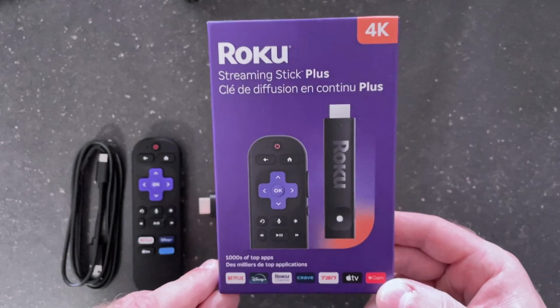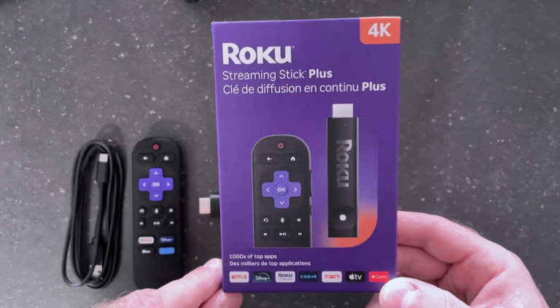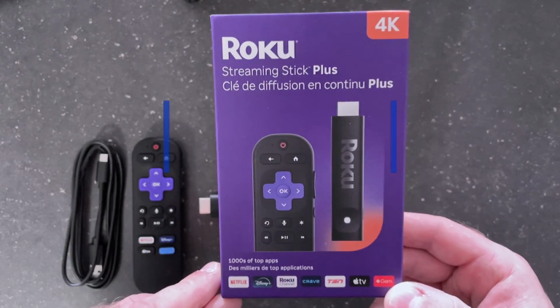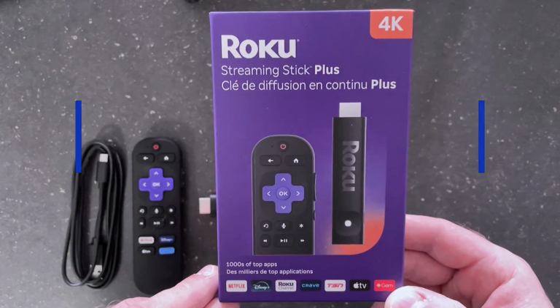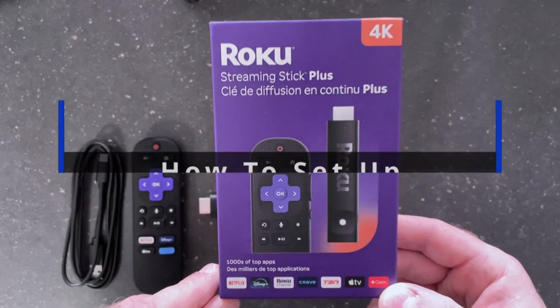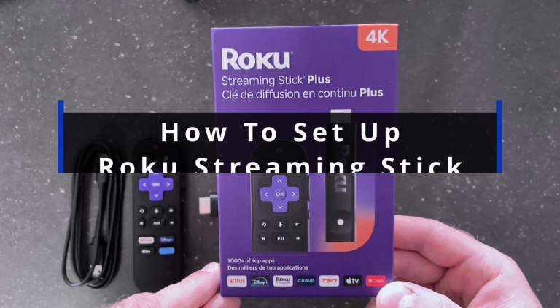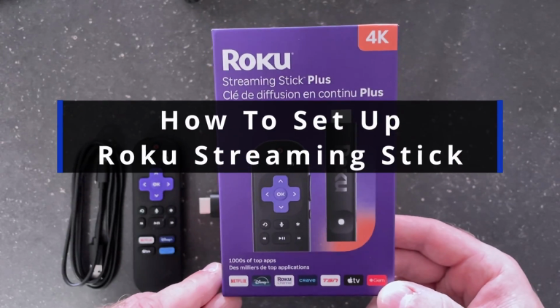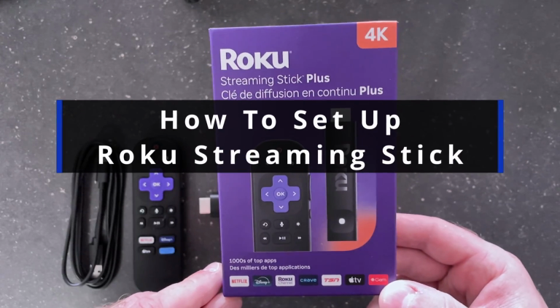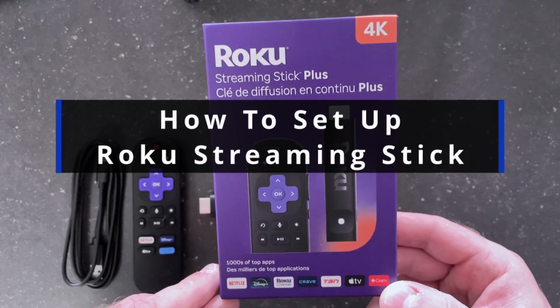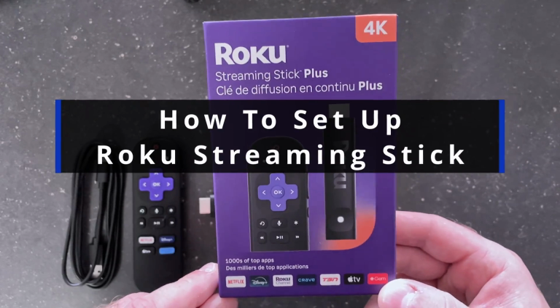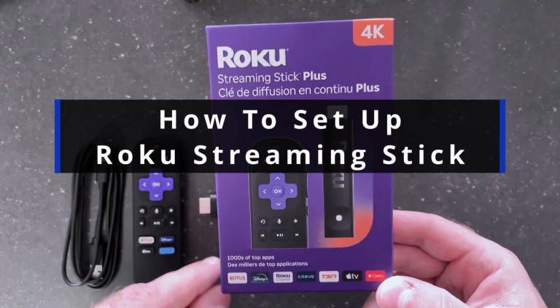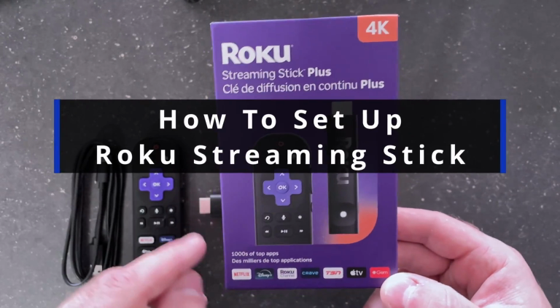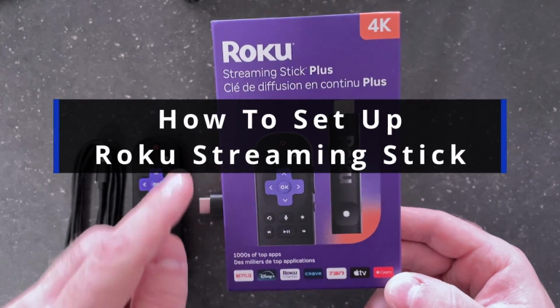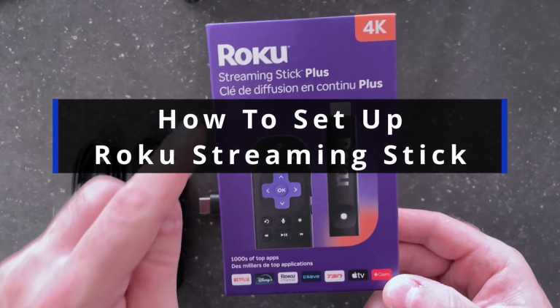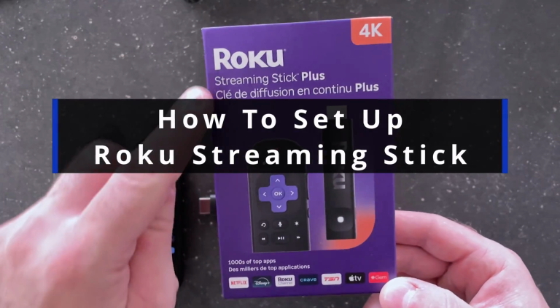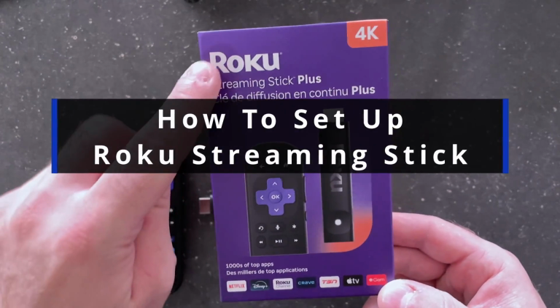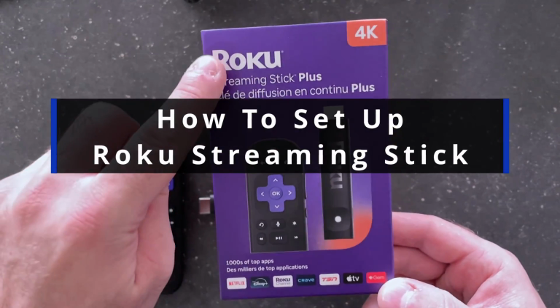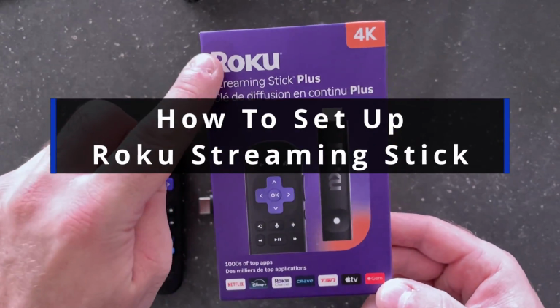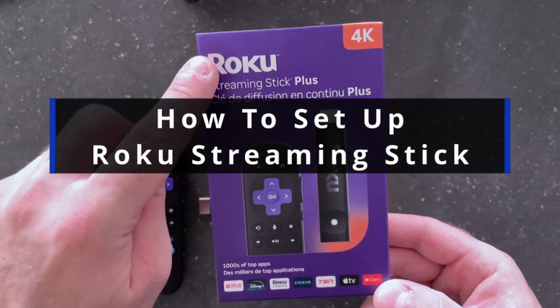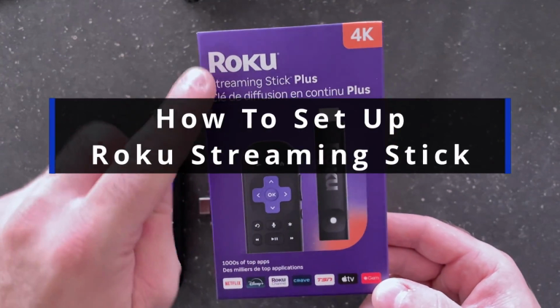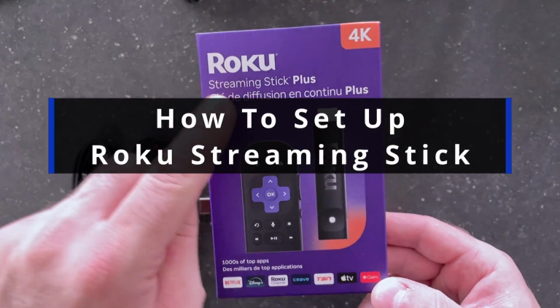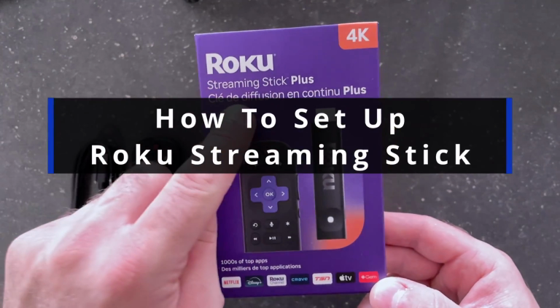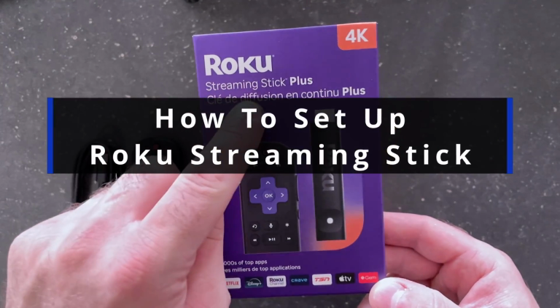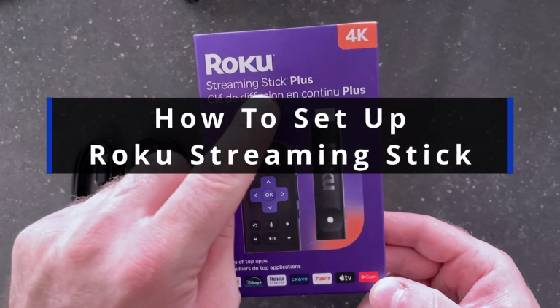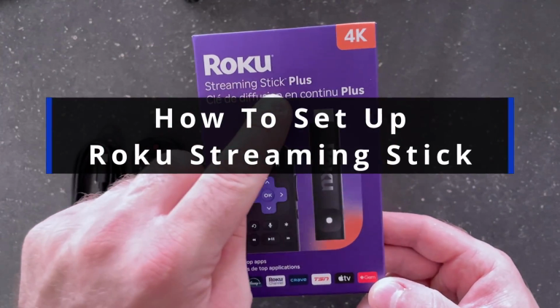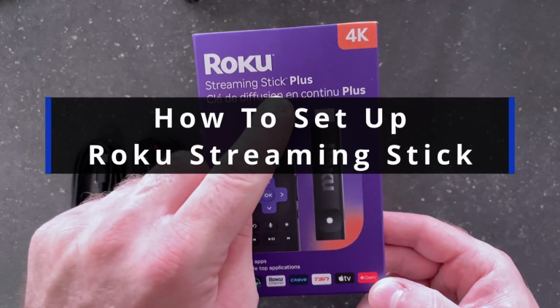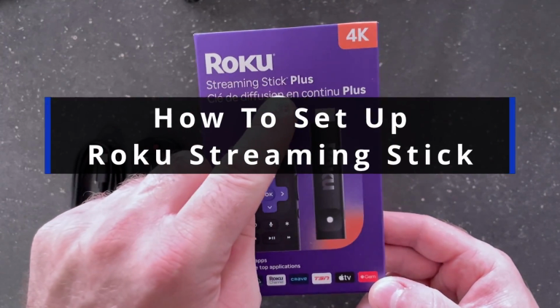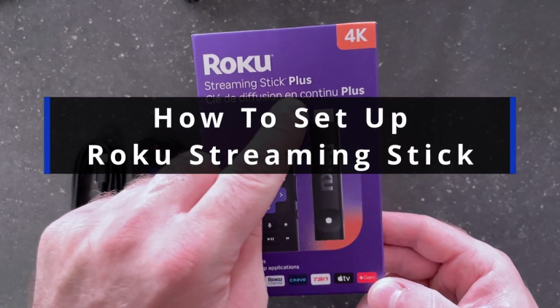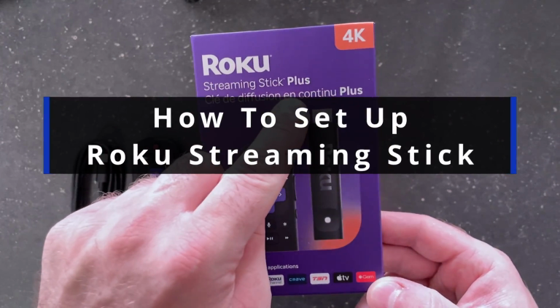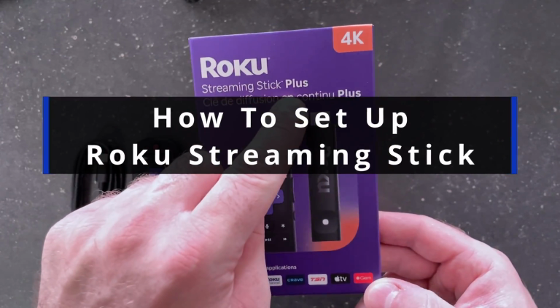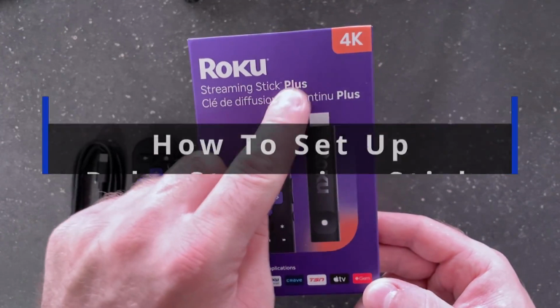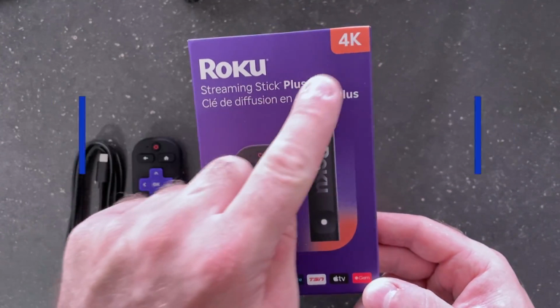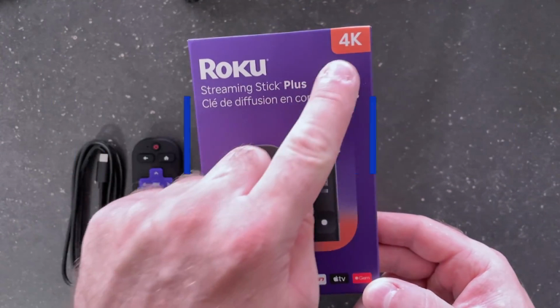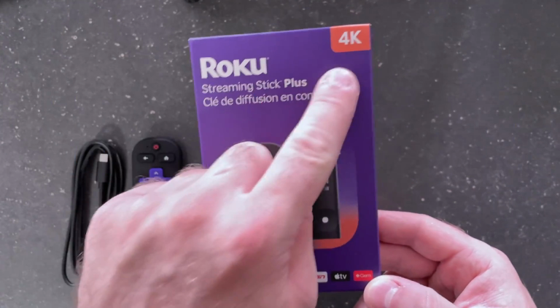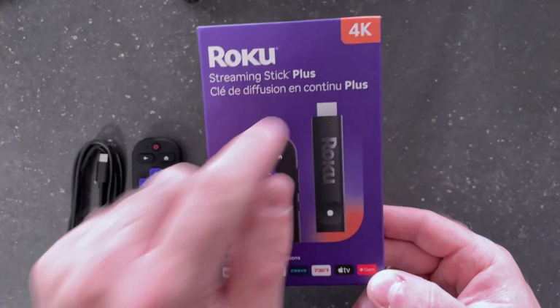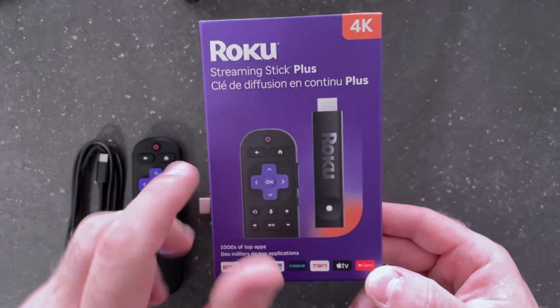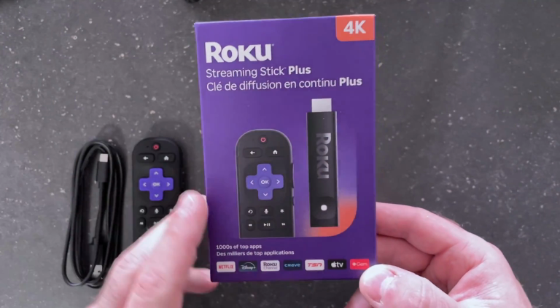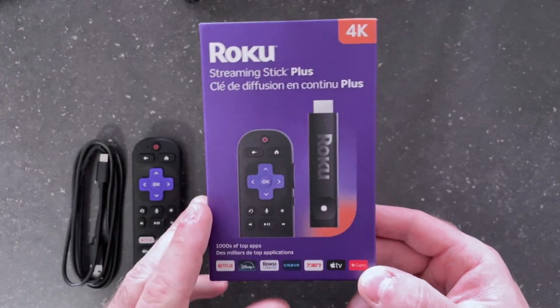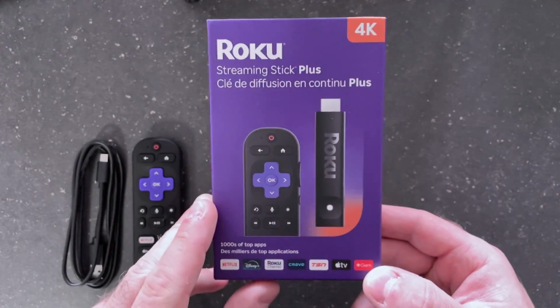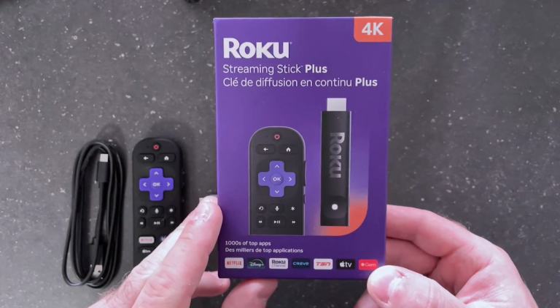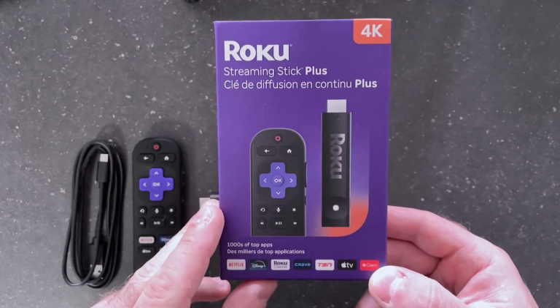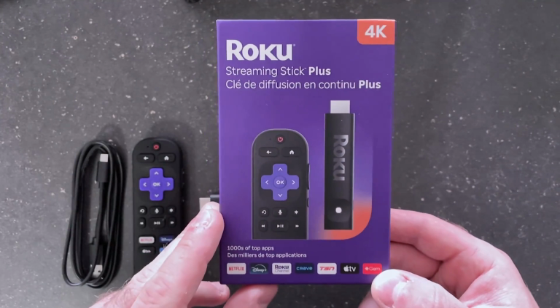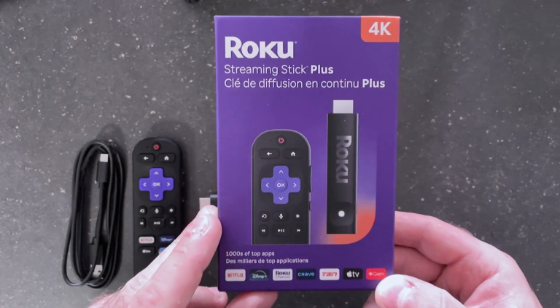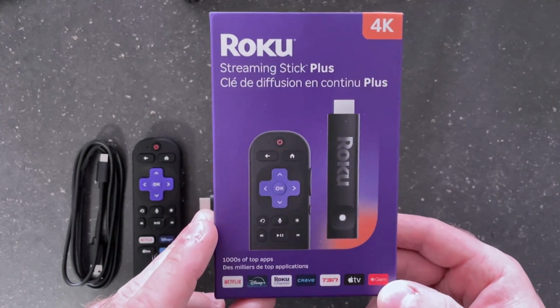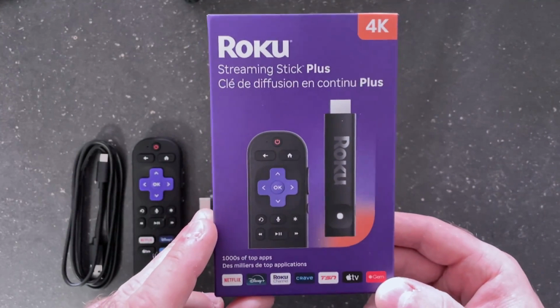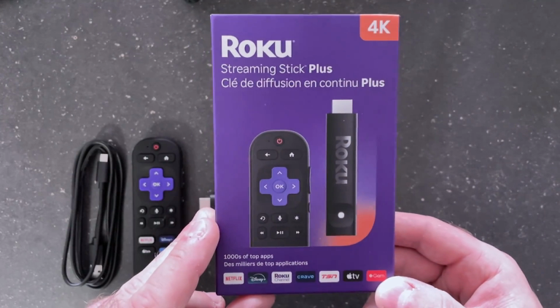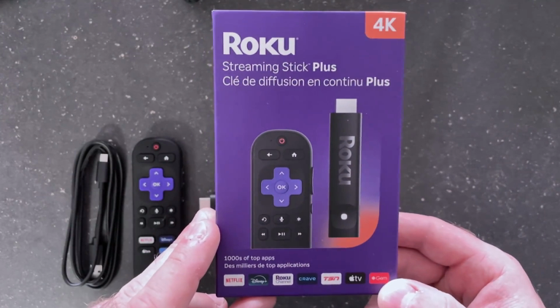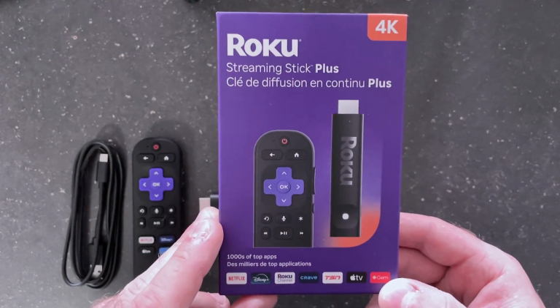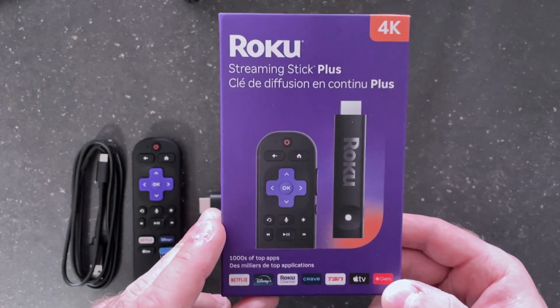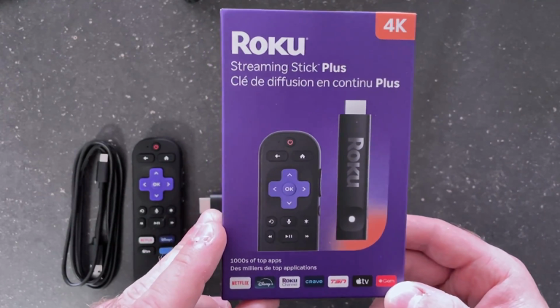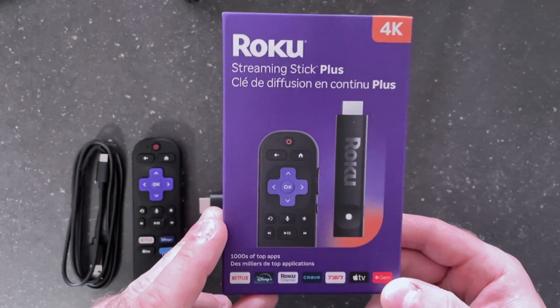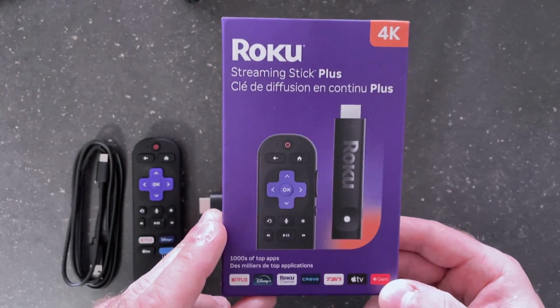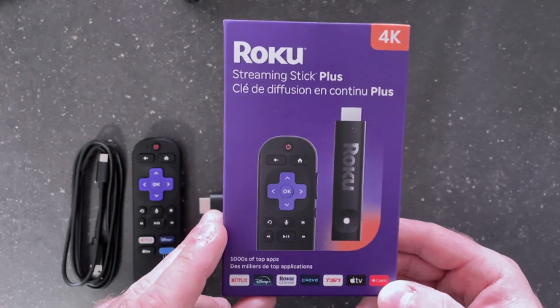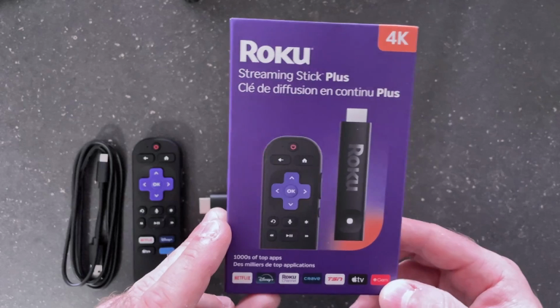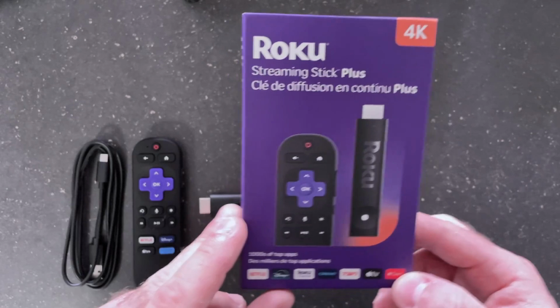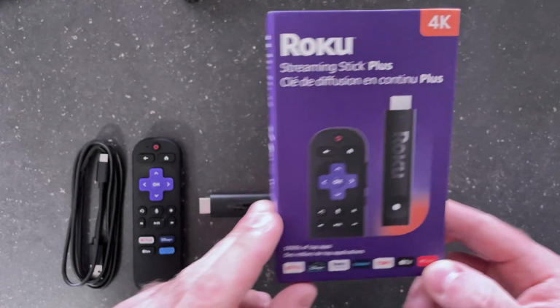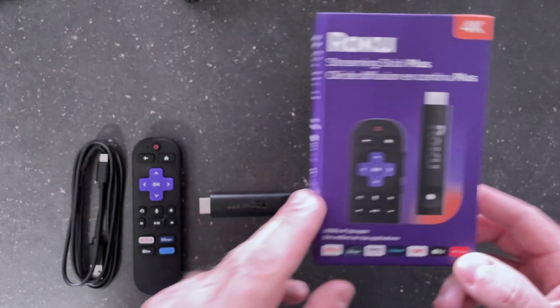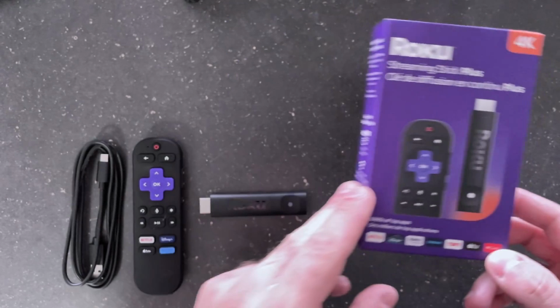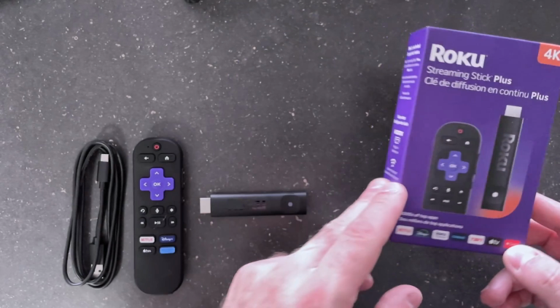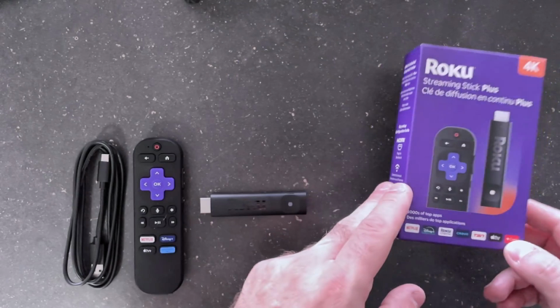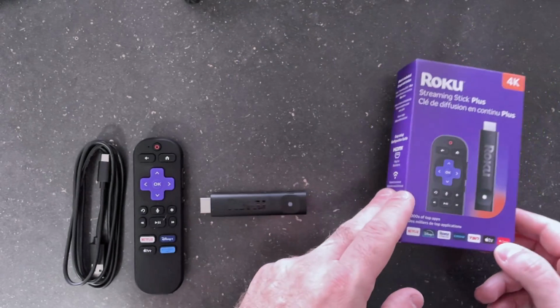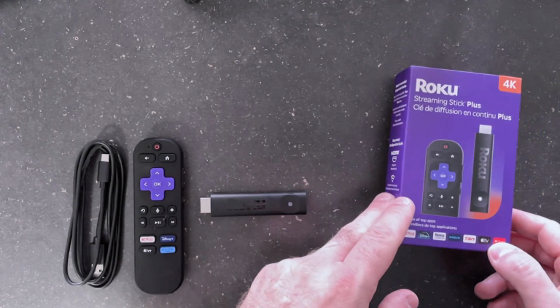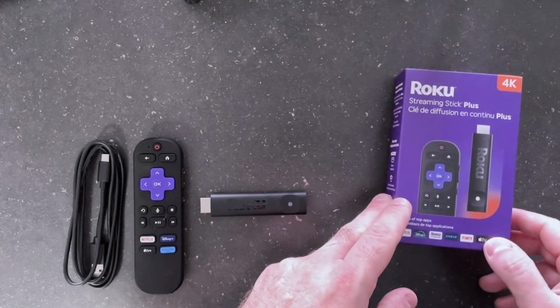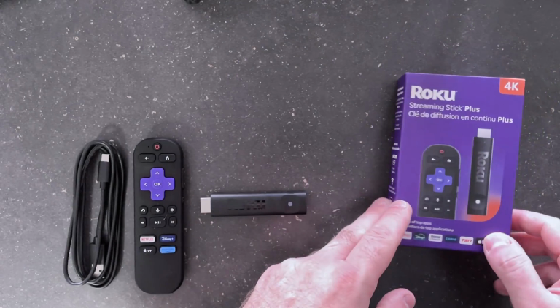In this guide, I'll show you how to set up your Roku Streaming Stick or Roku Streaming Stick Plus to your TV or monitor.